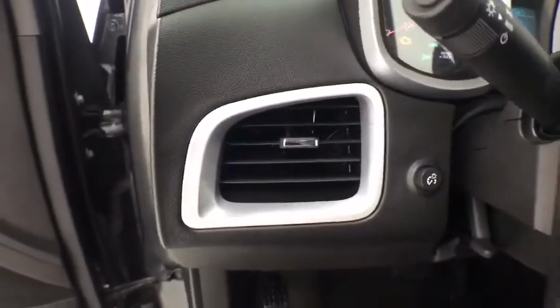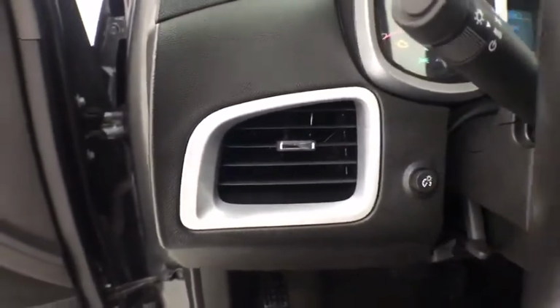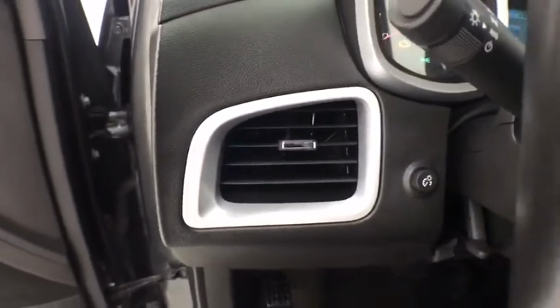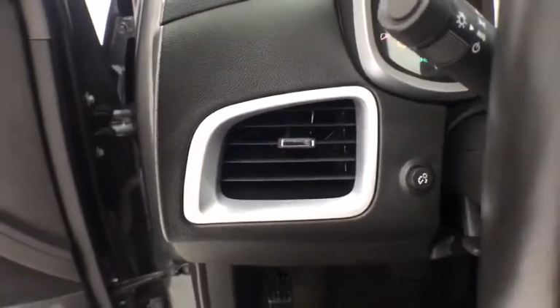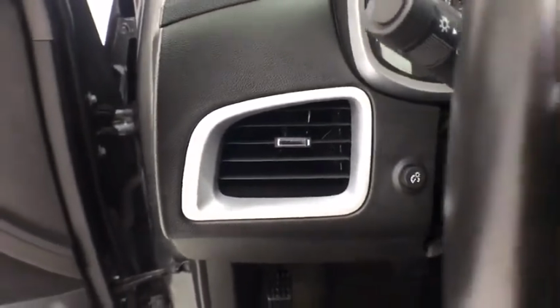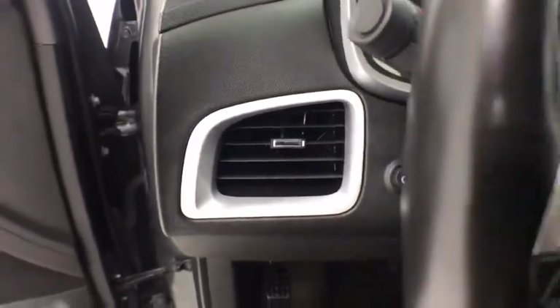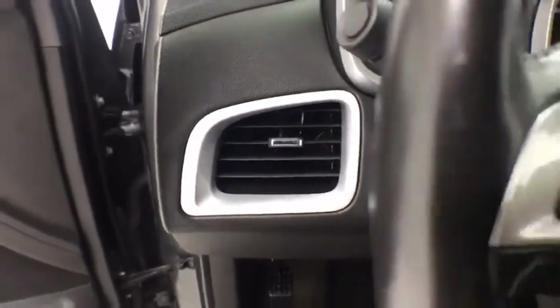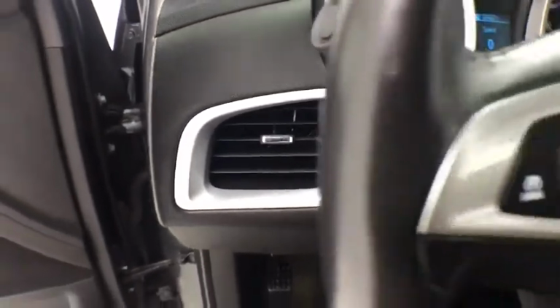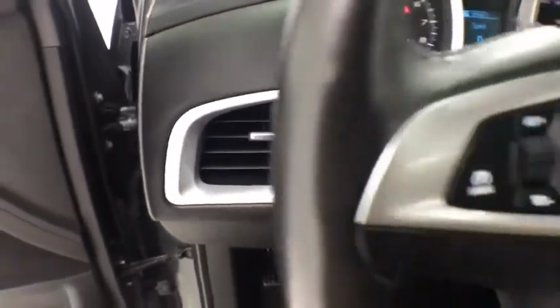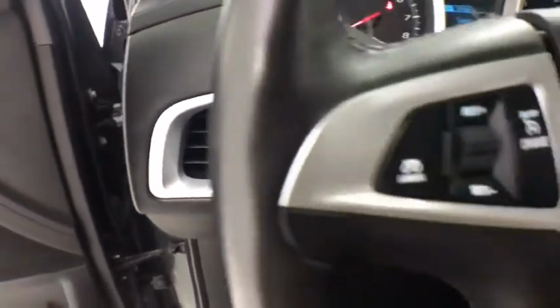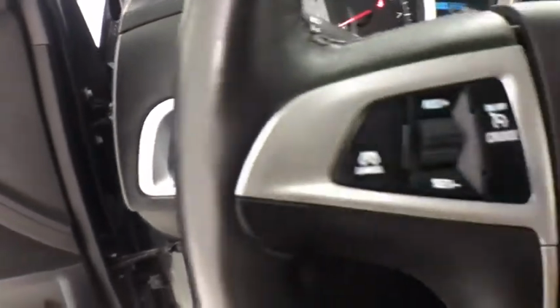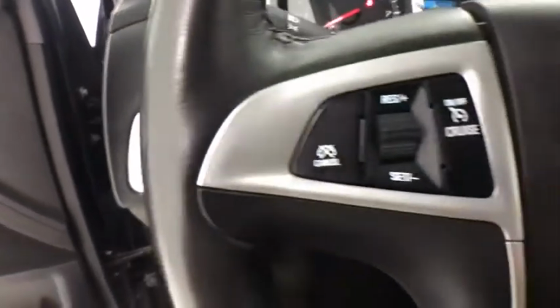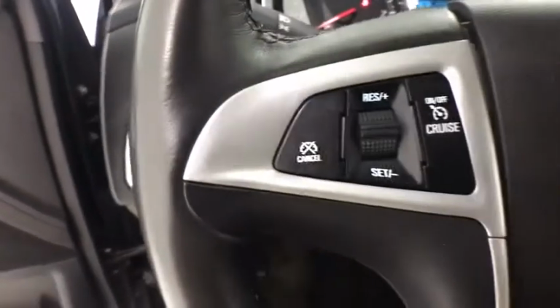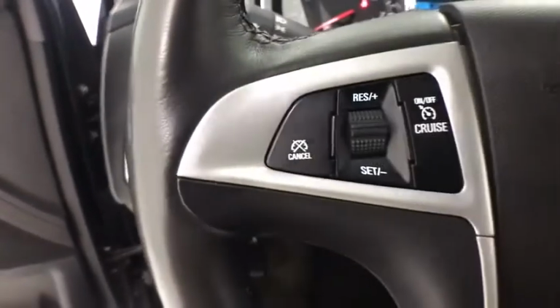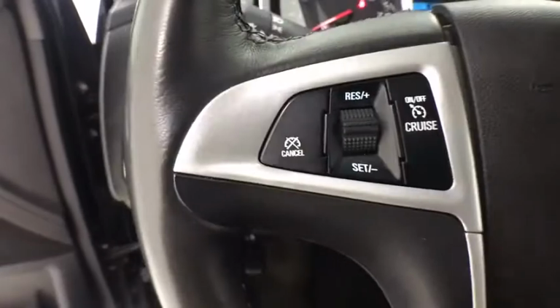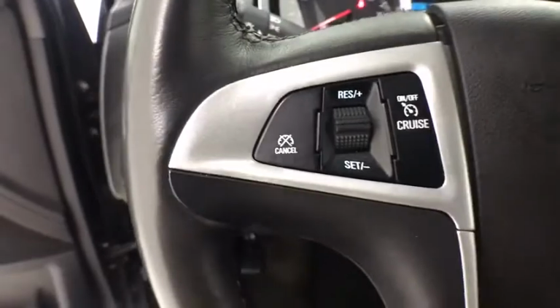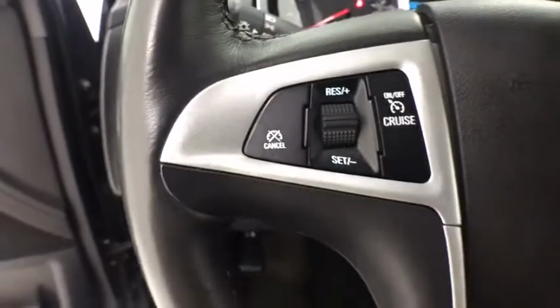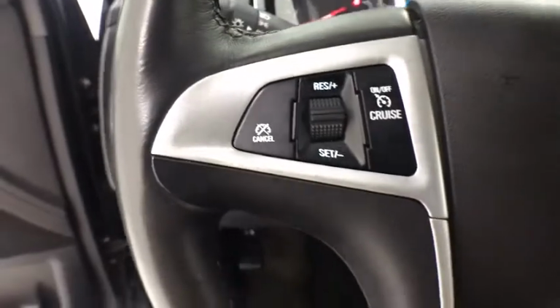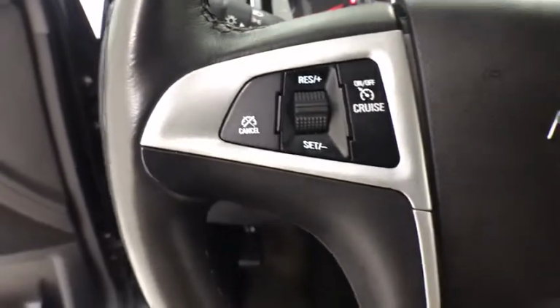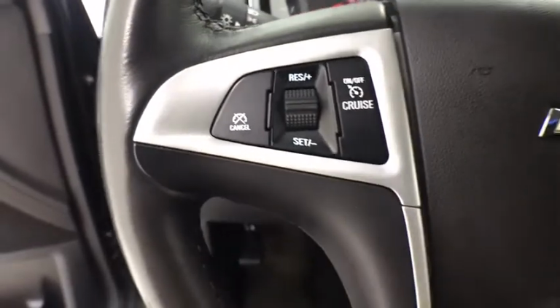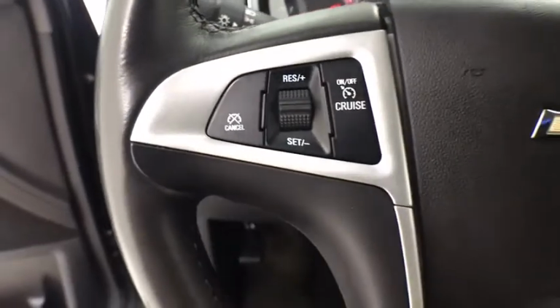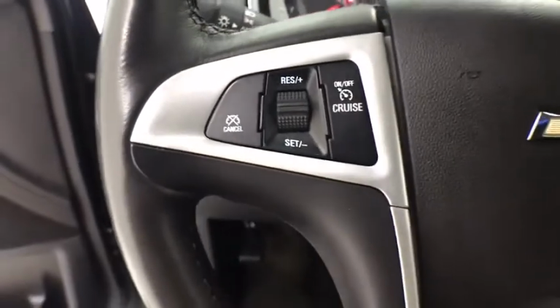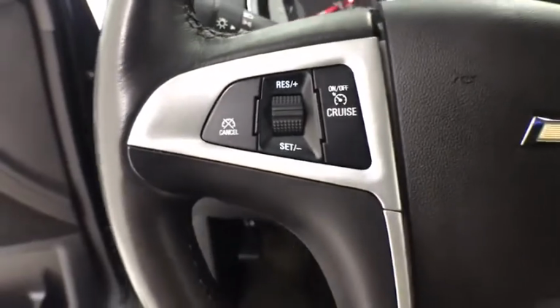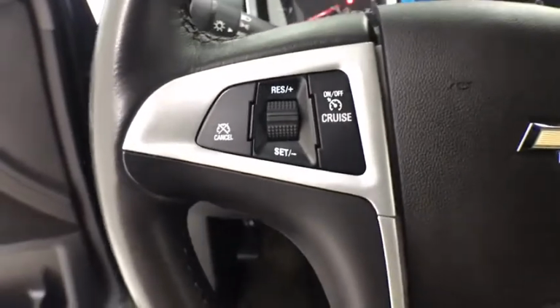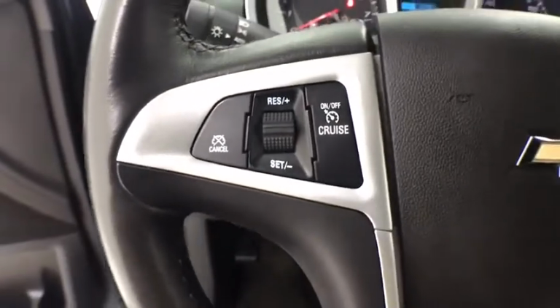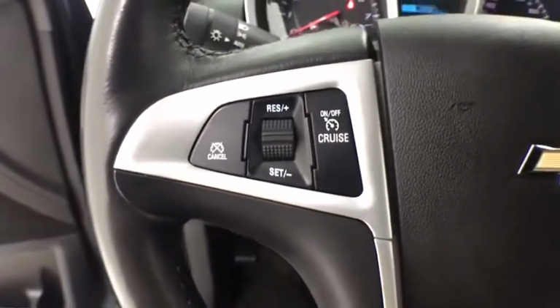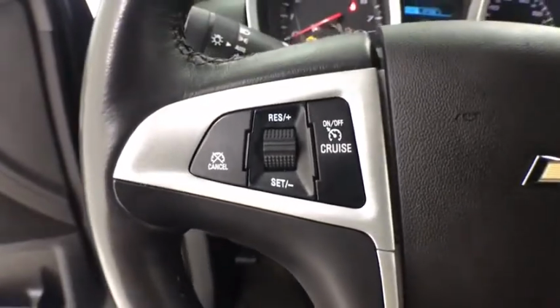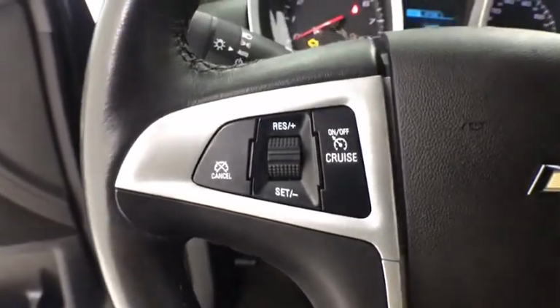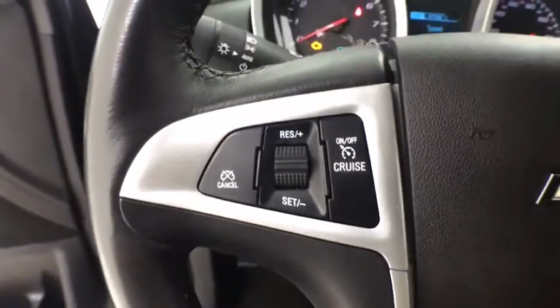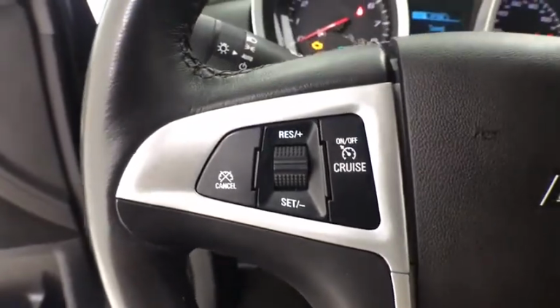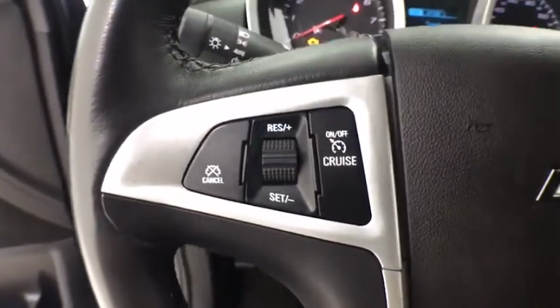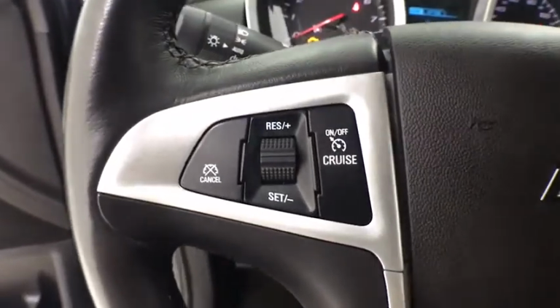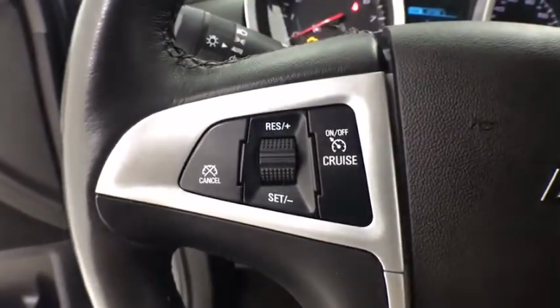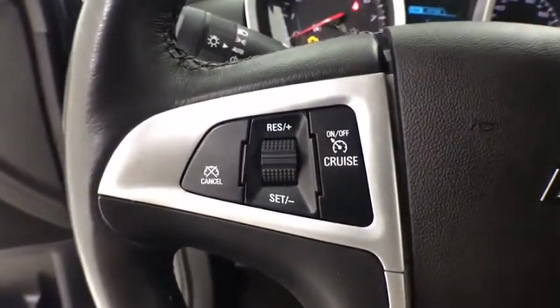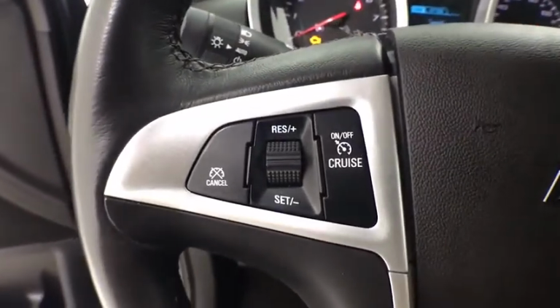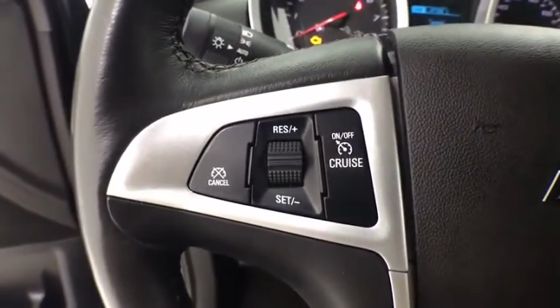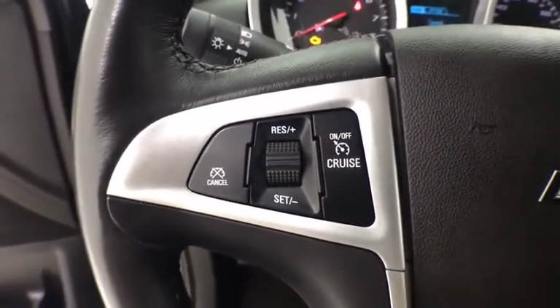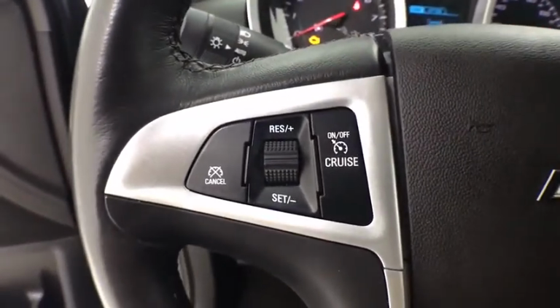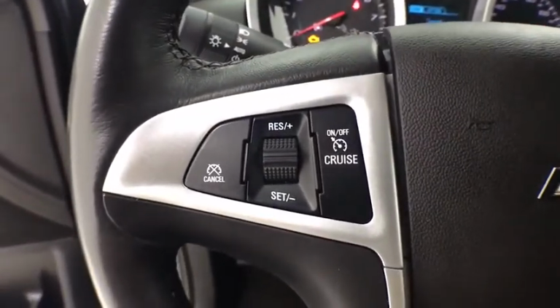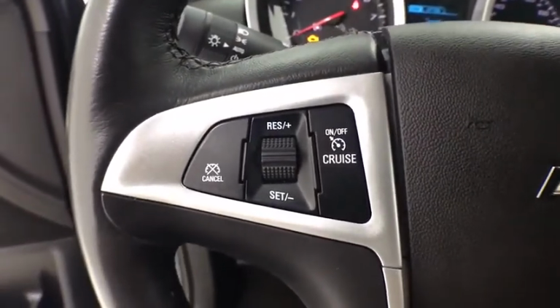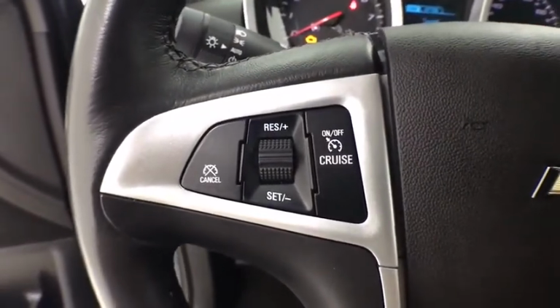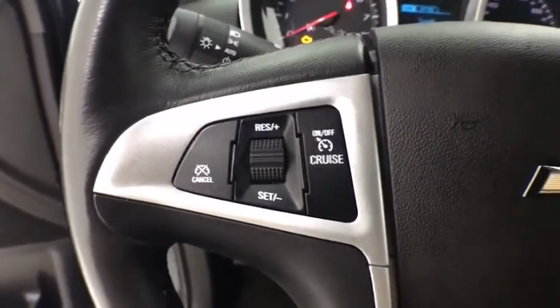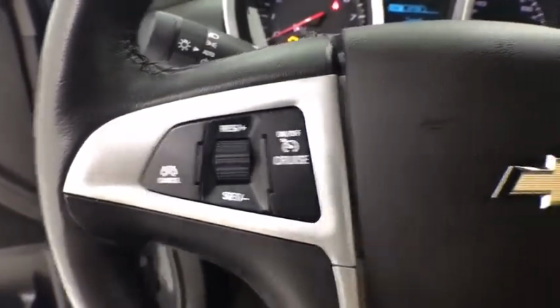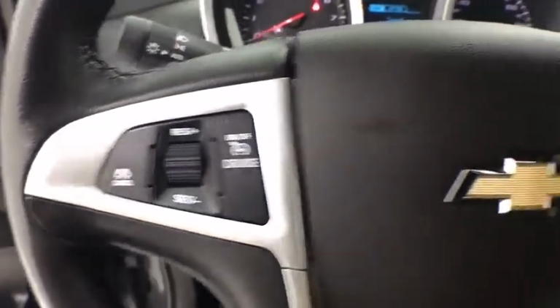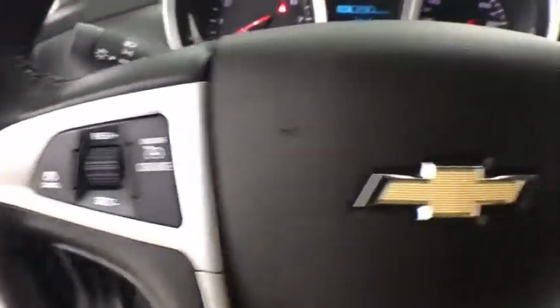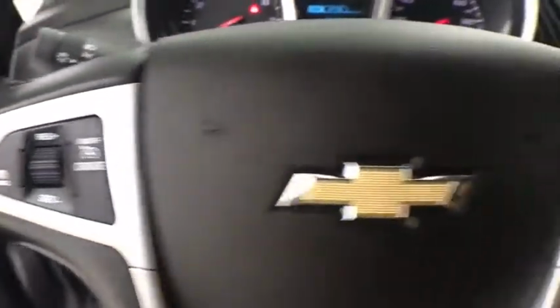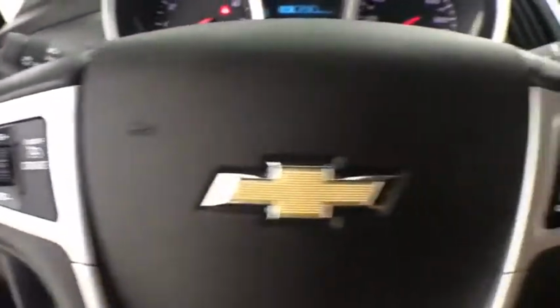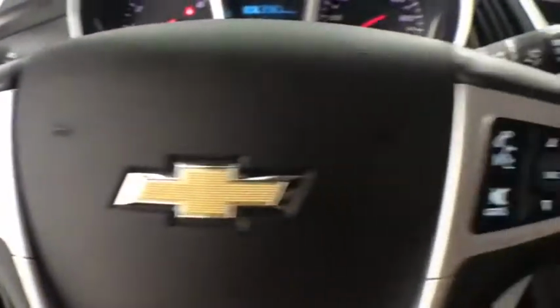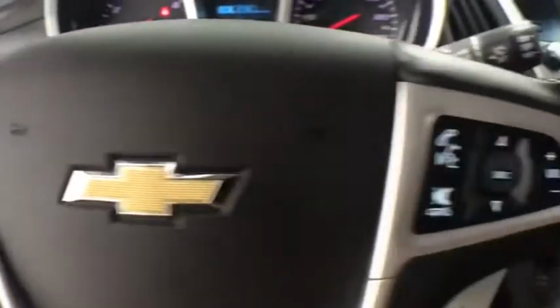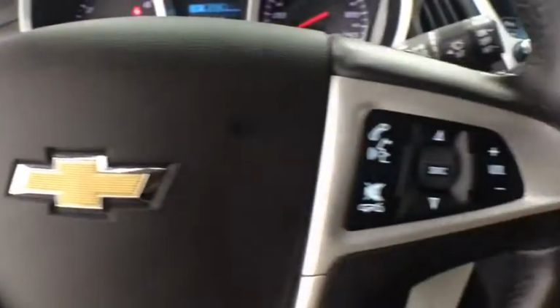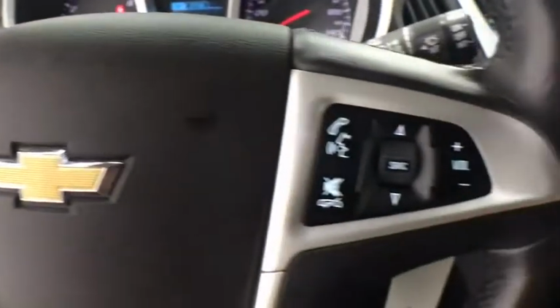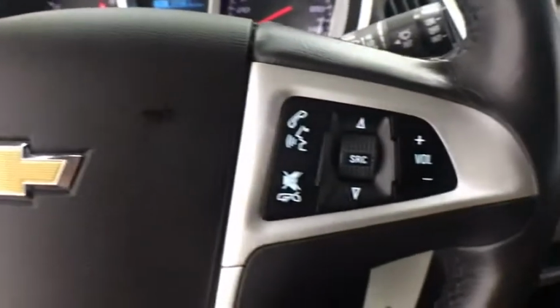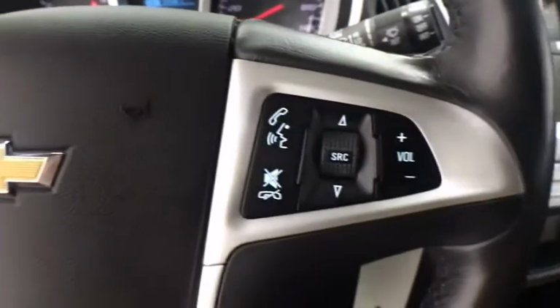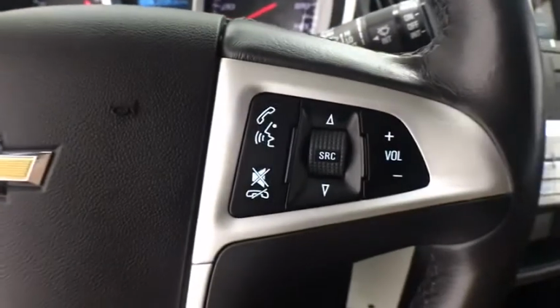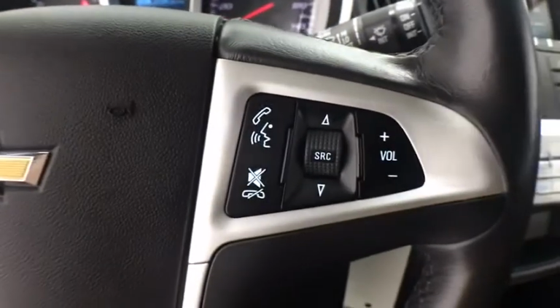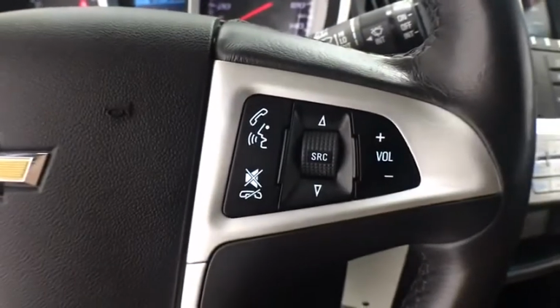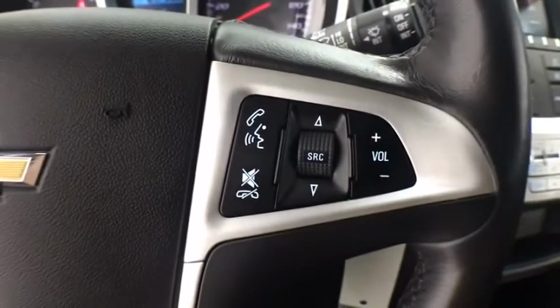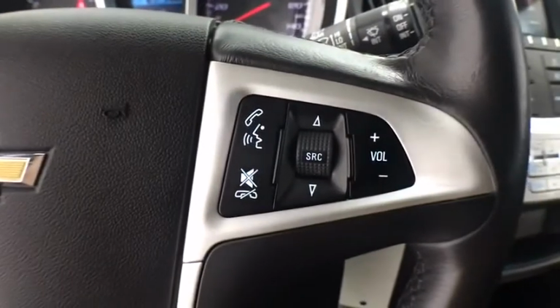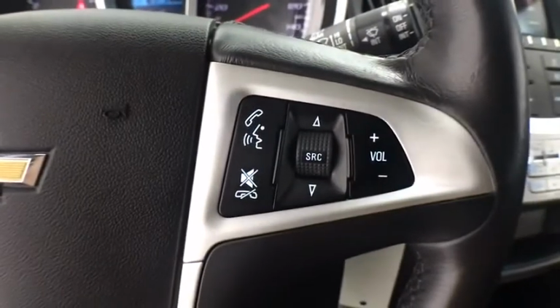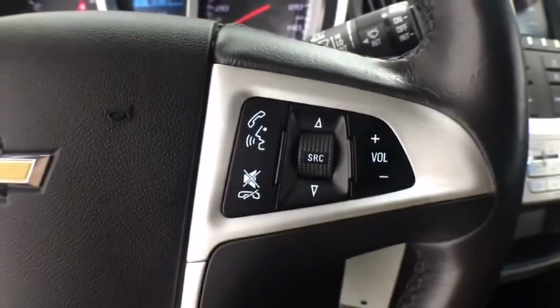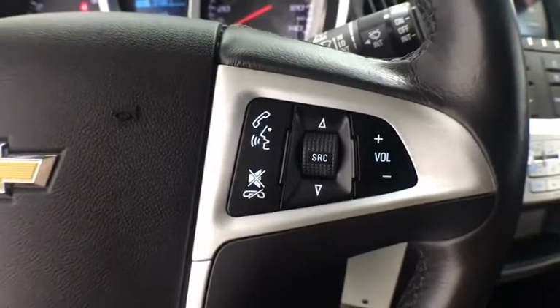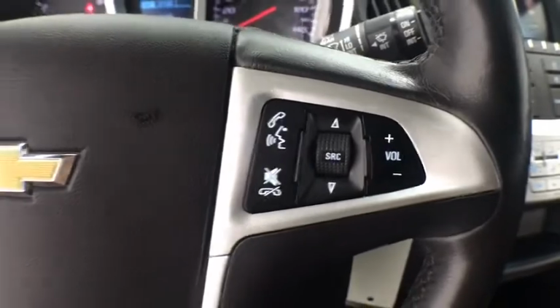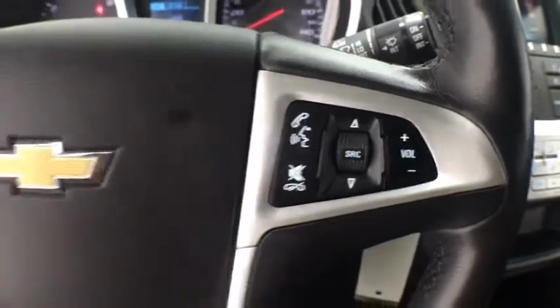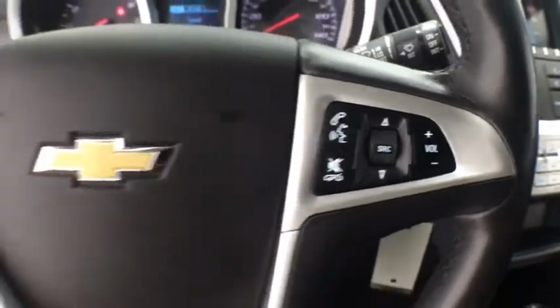Sirius satellite radio, brake assist, power driver's seat, rear window wiper, driver vanity mirror, front reading lamps.